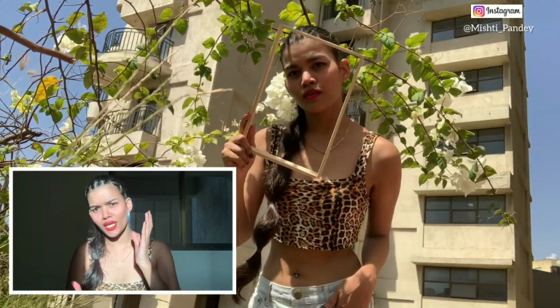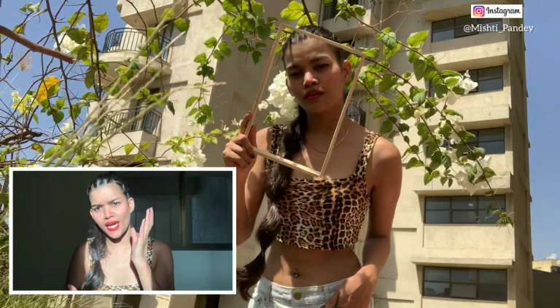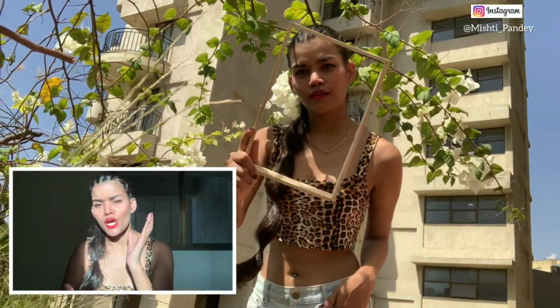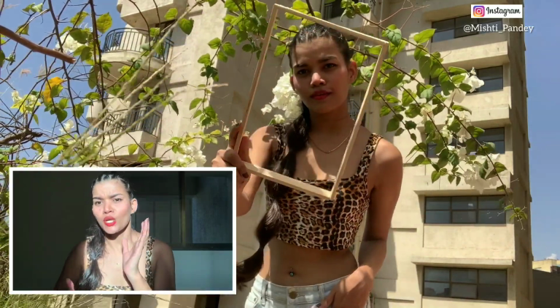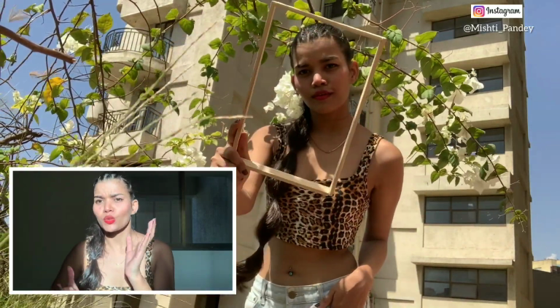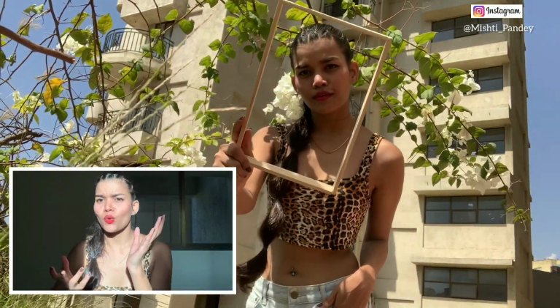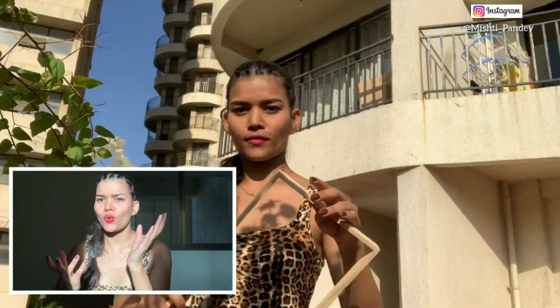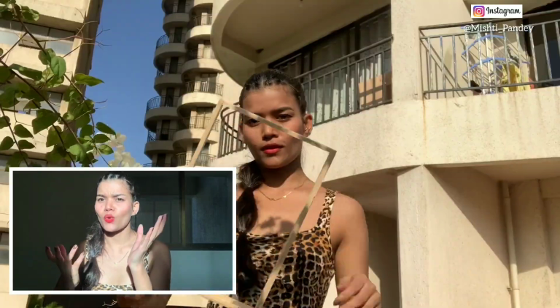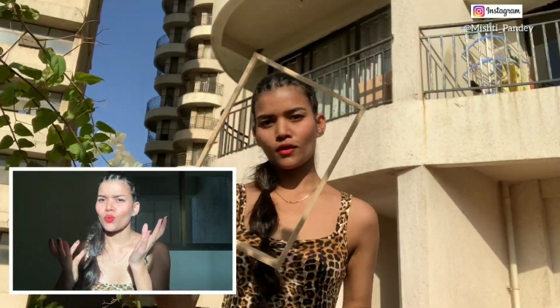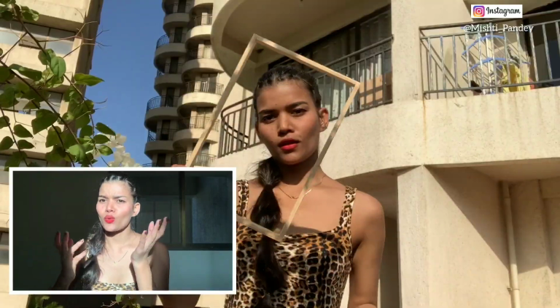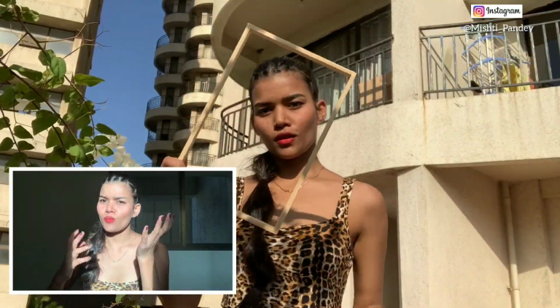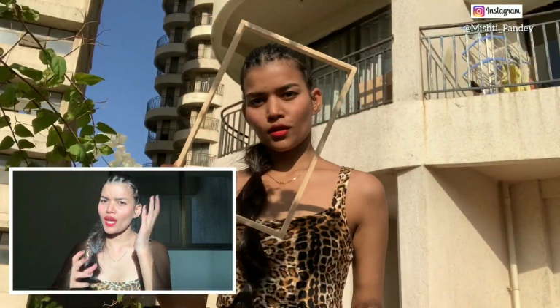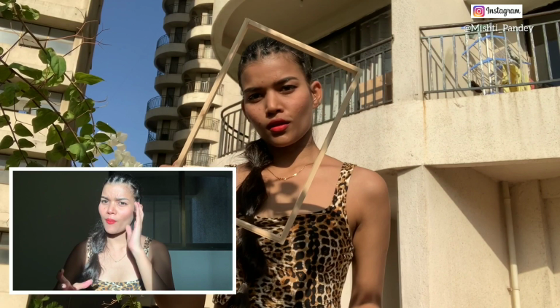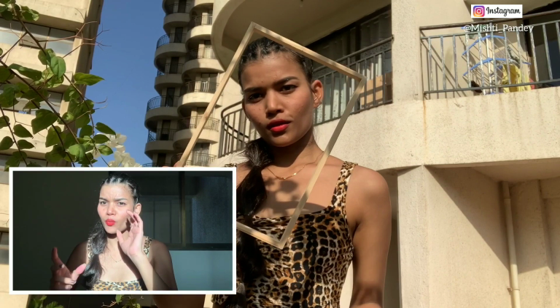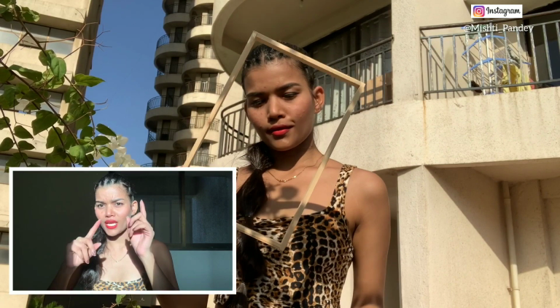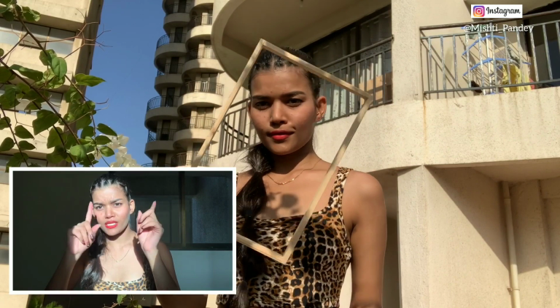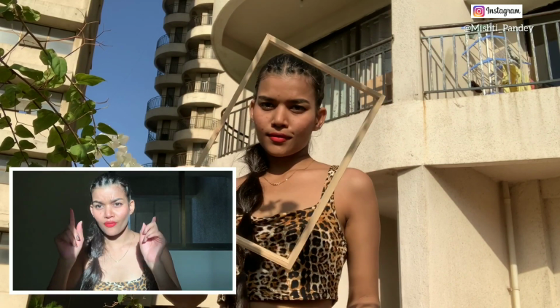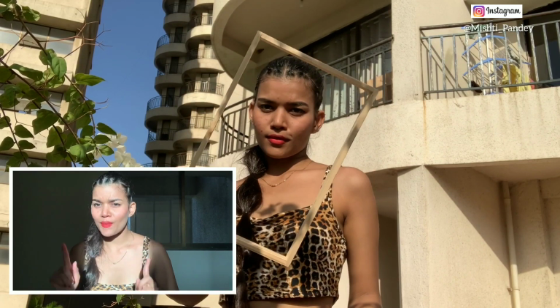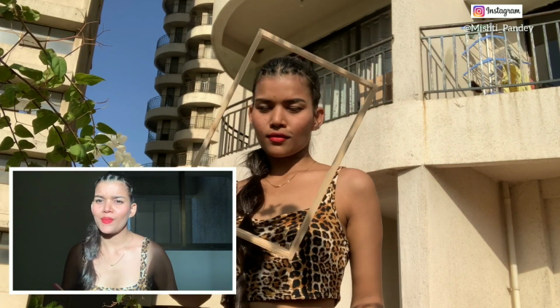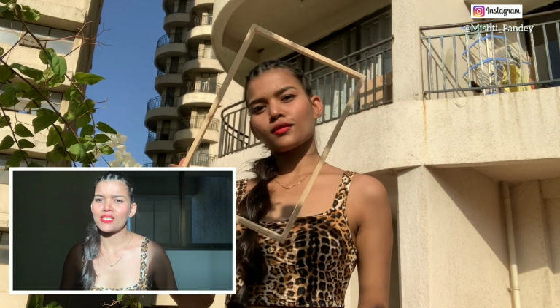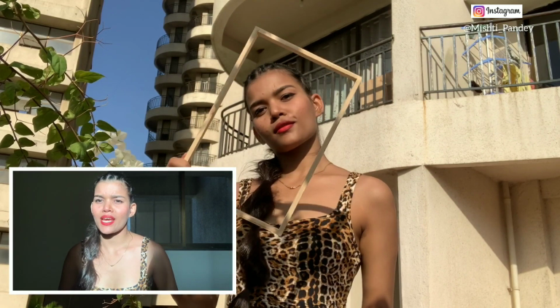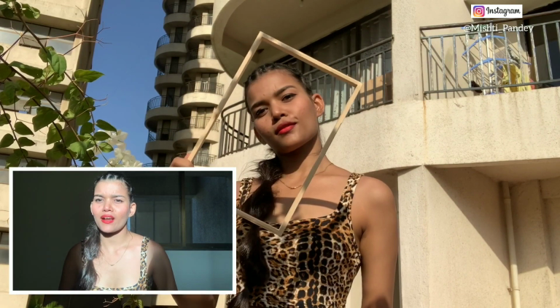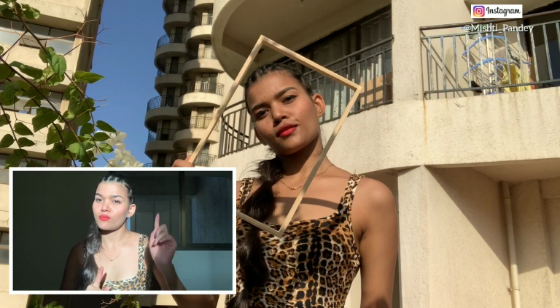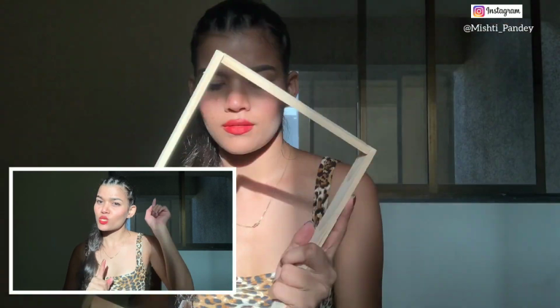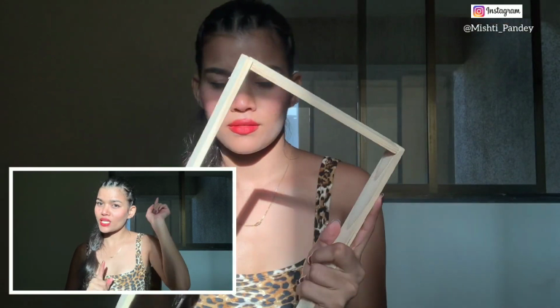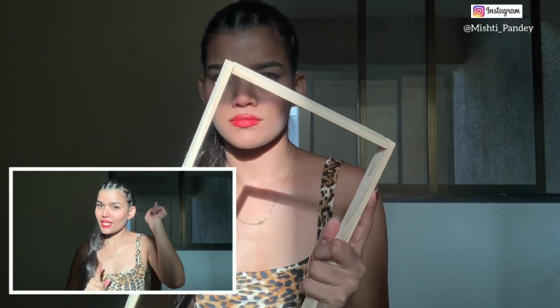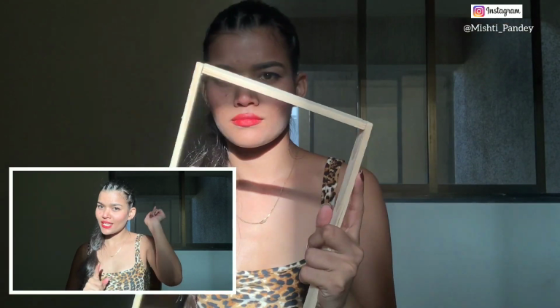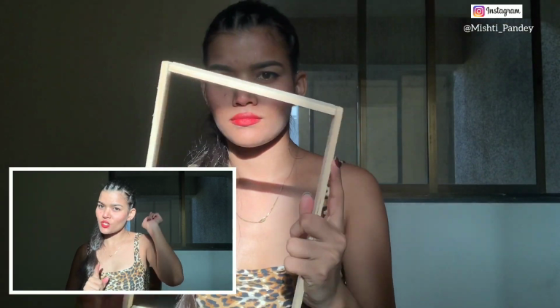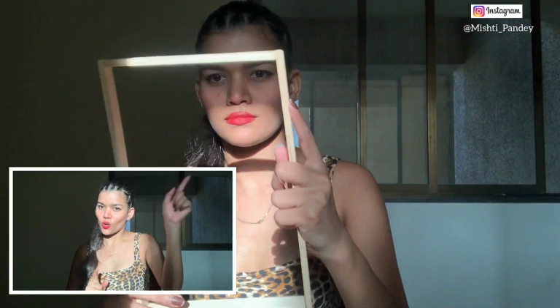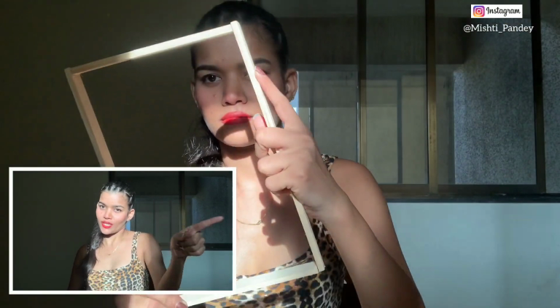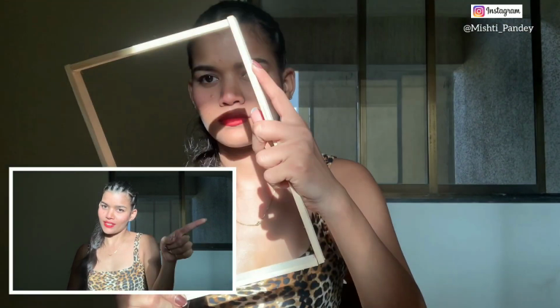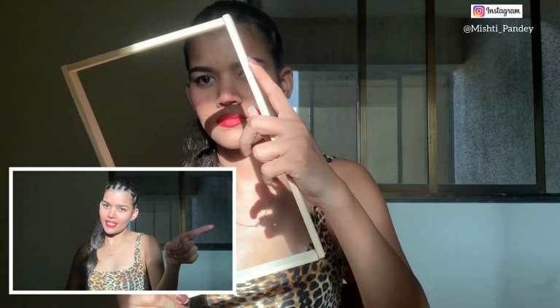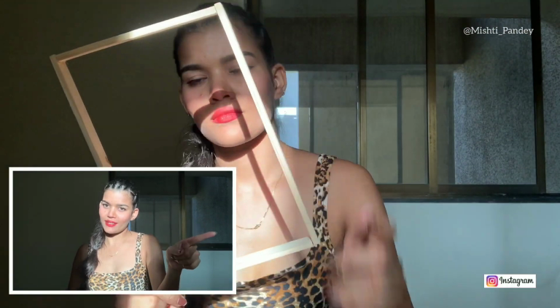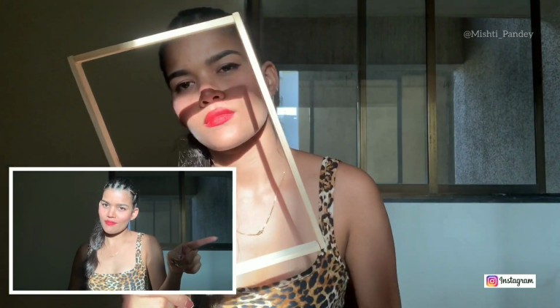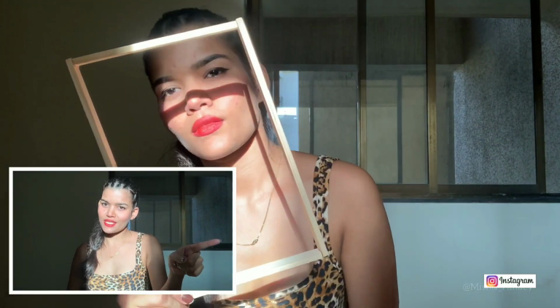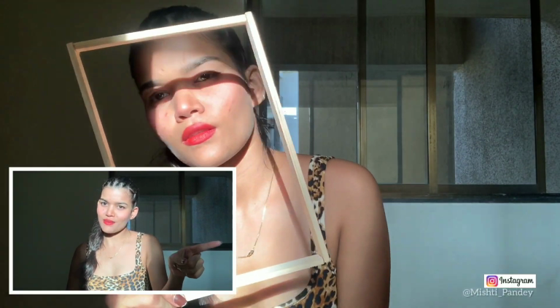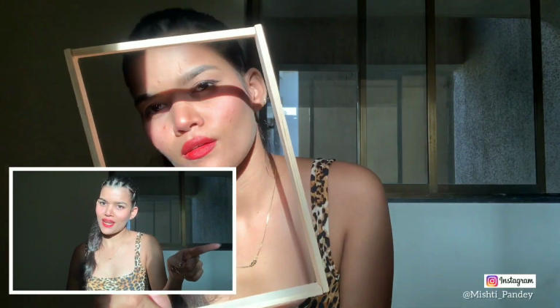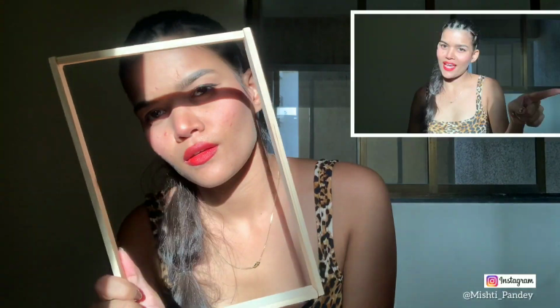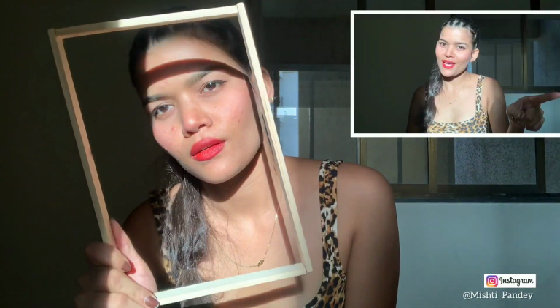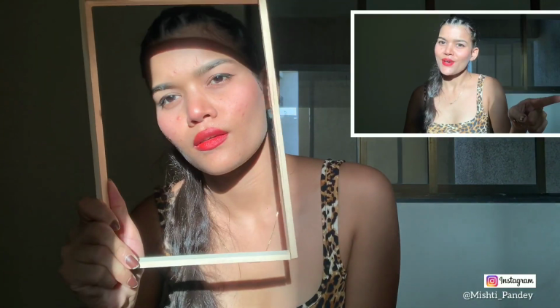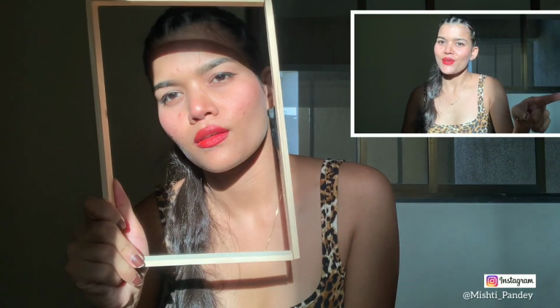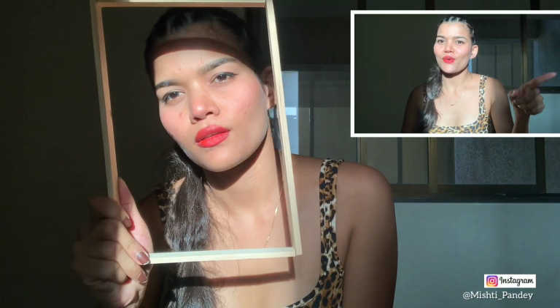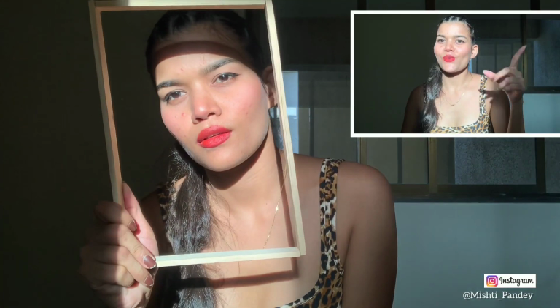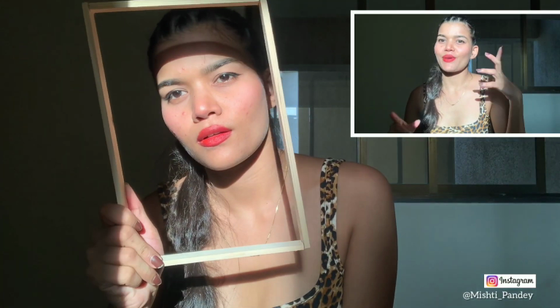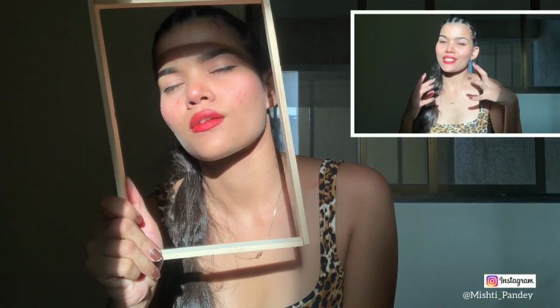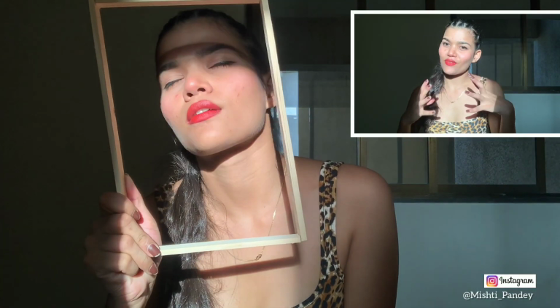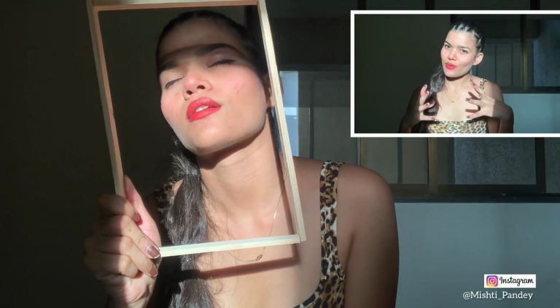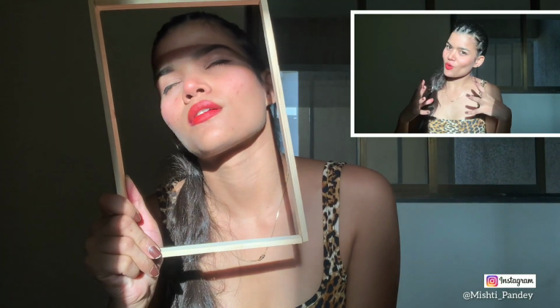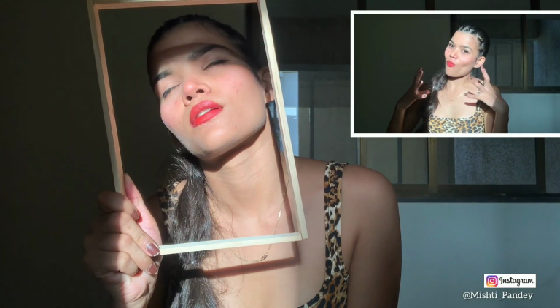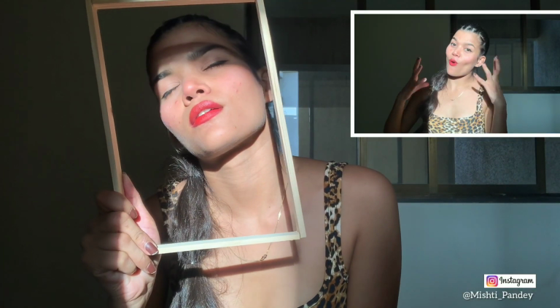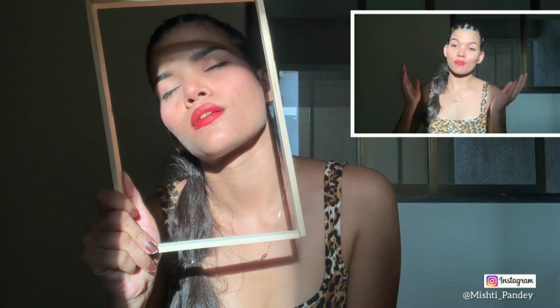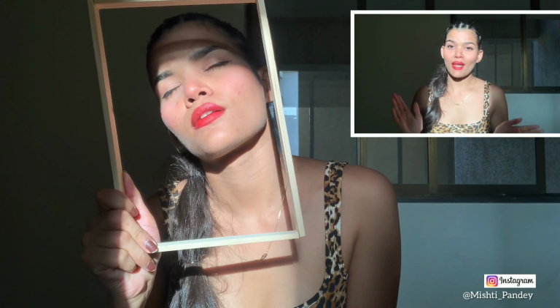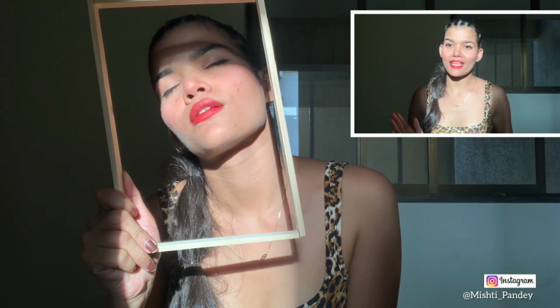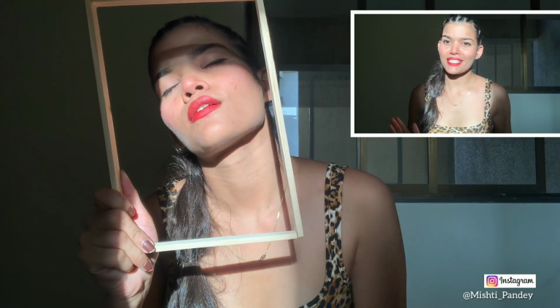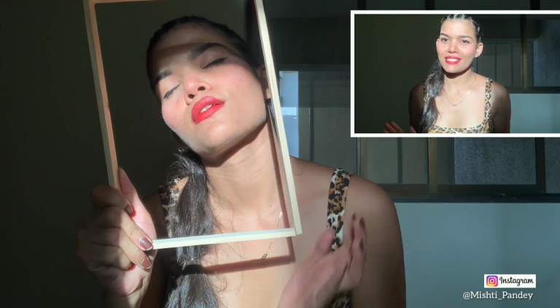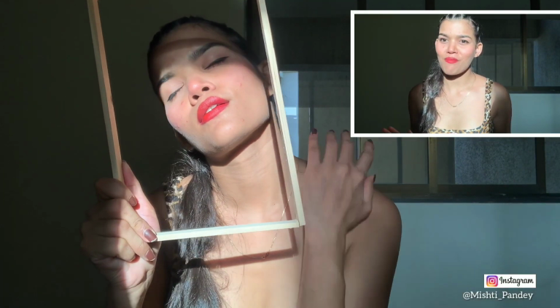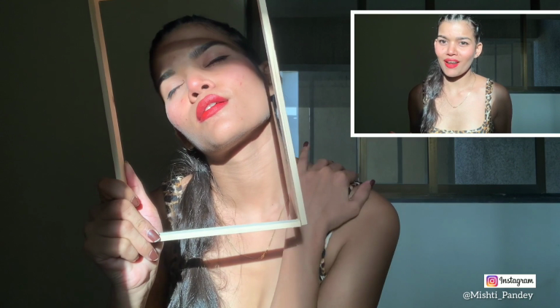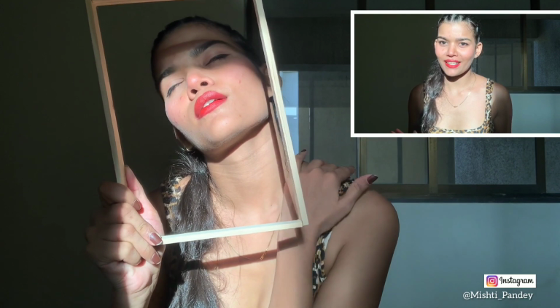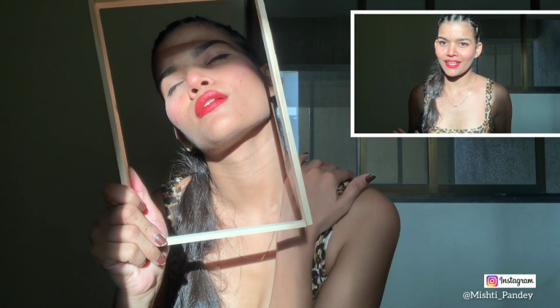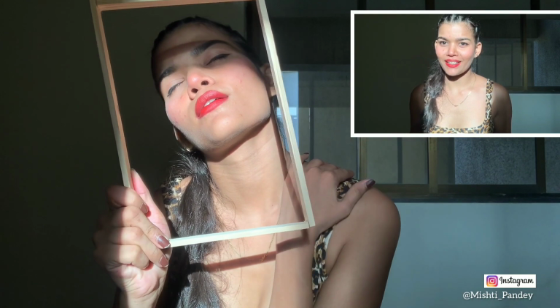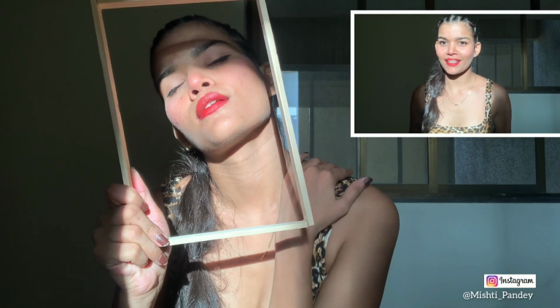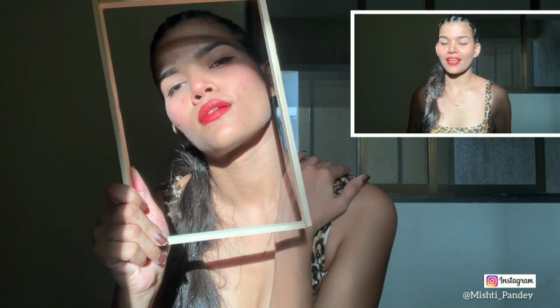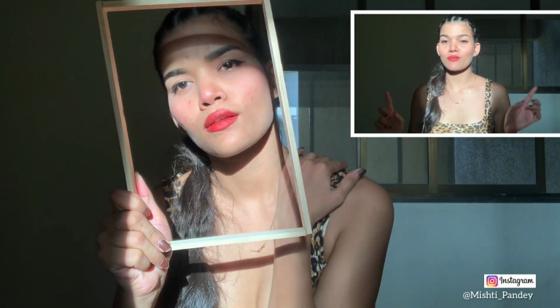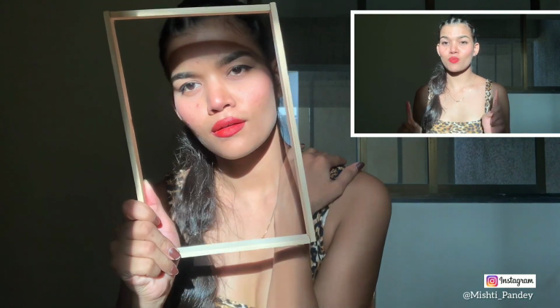I have taken it with a camera and I have done it with a picture.